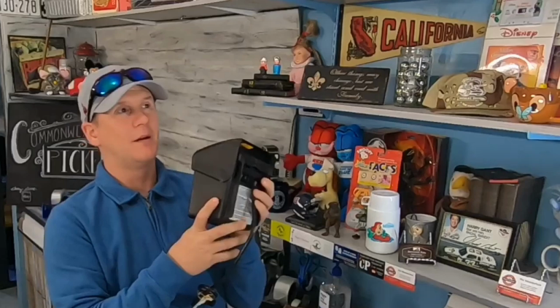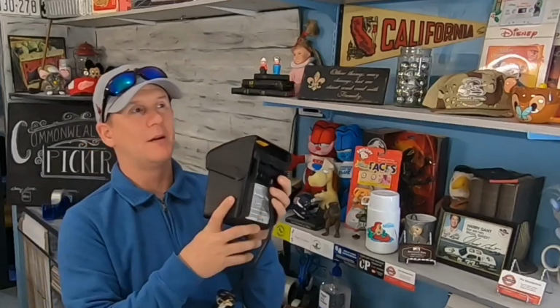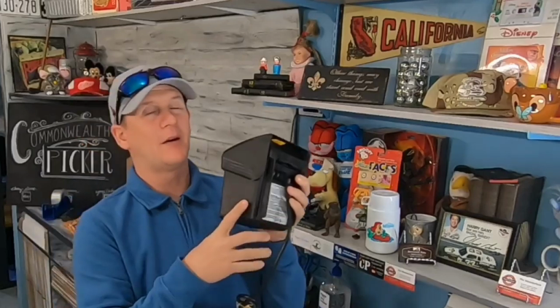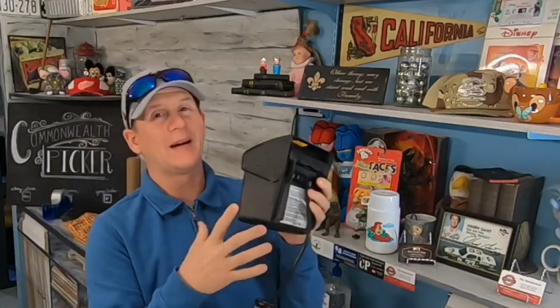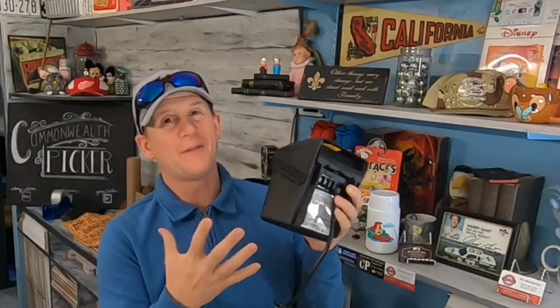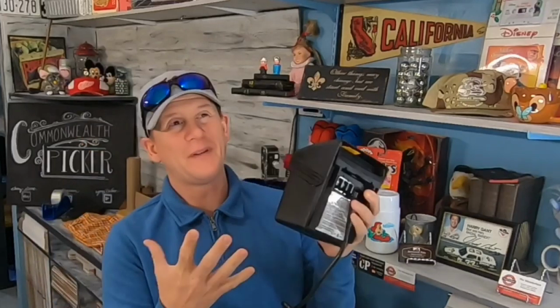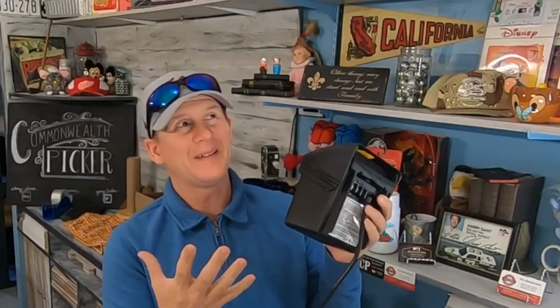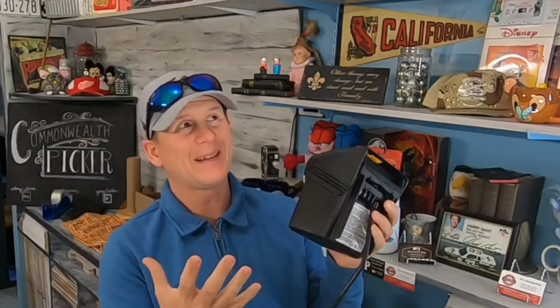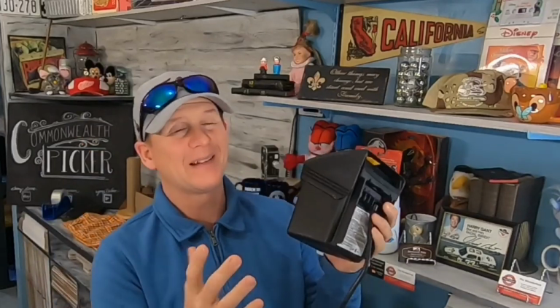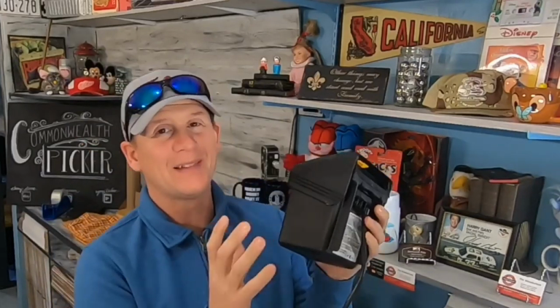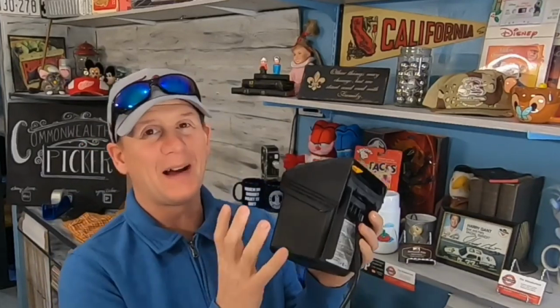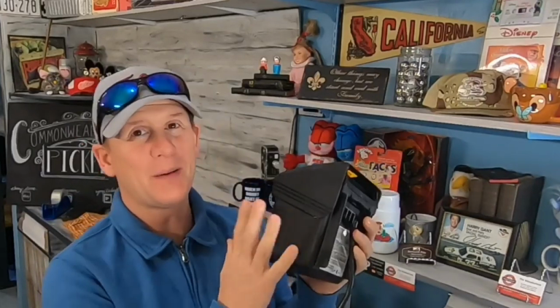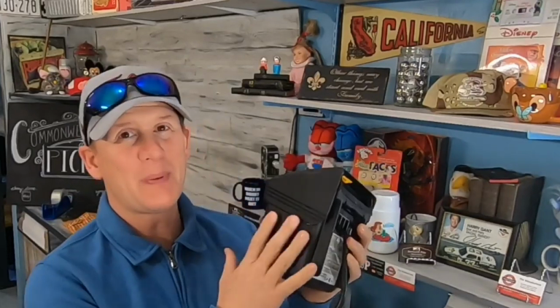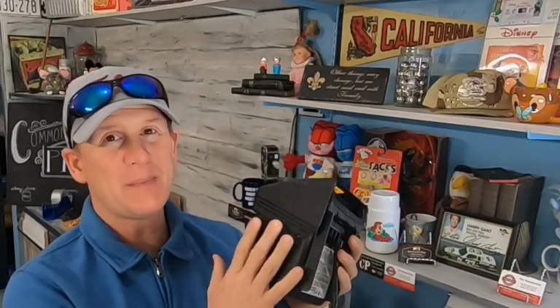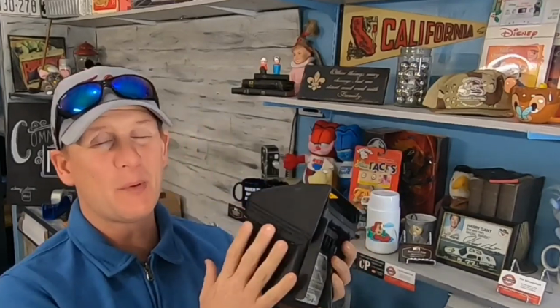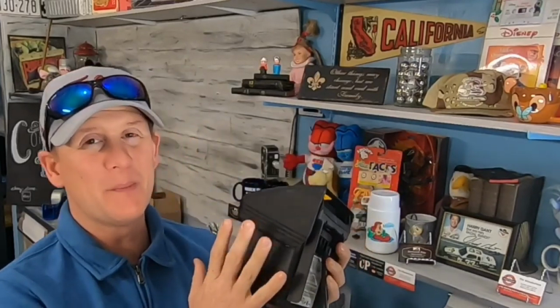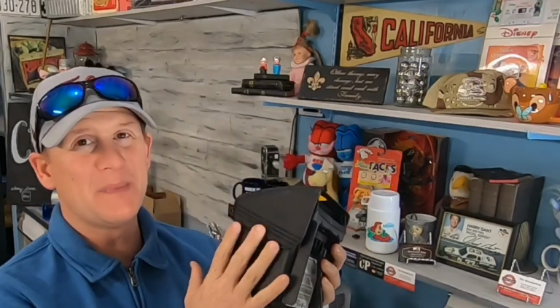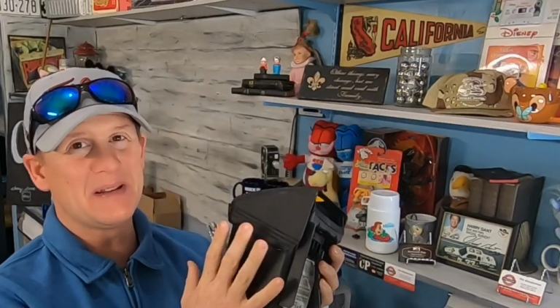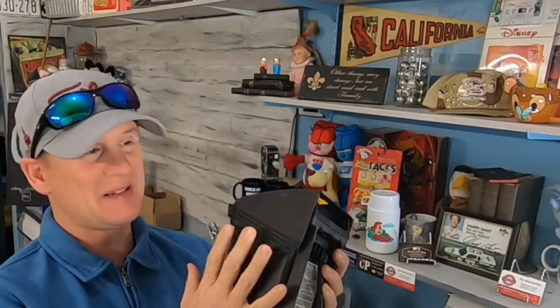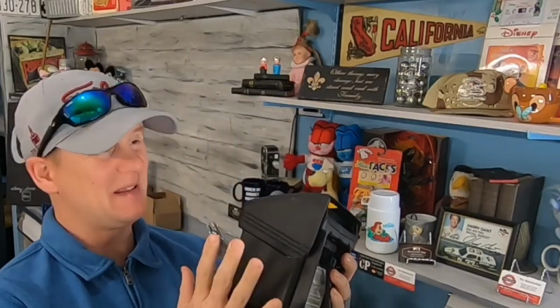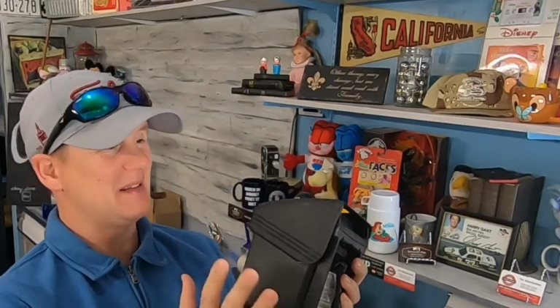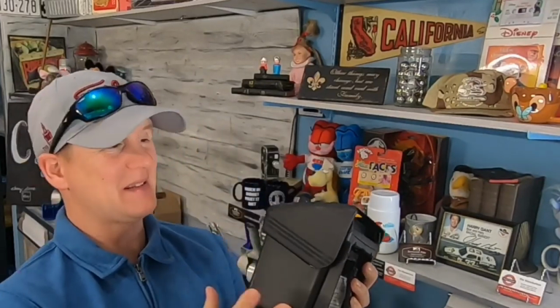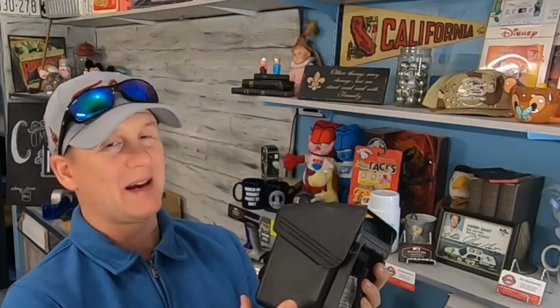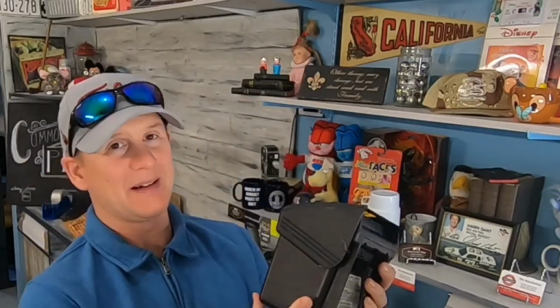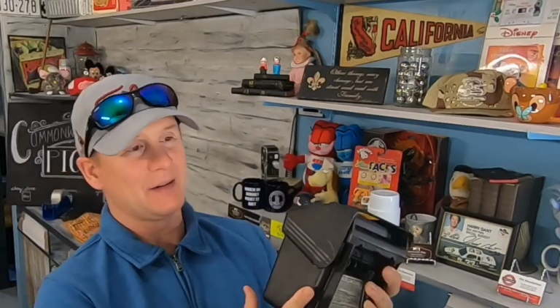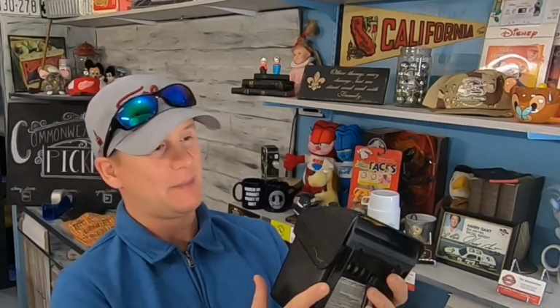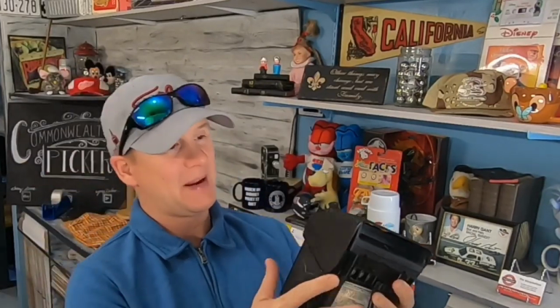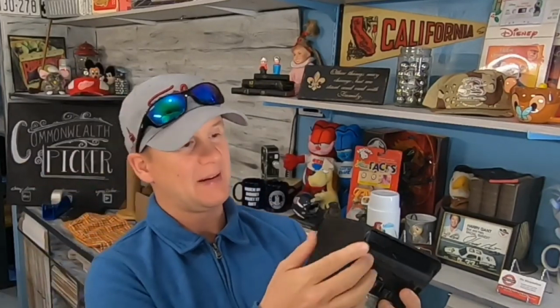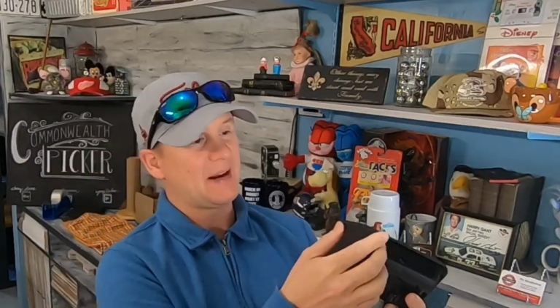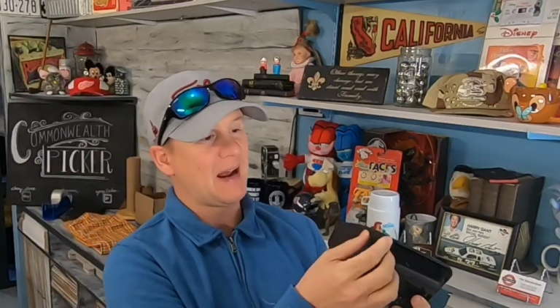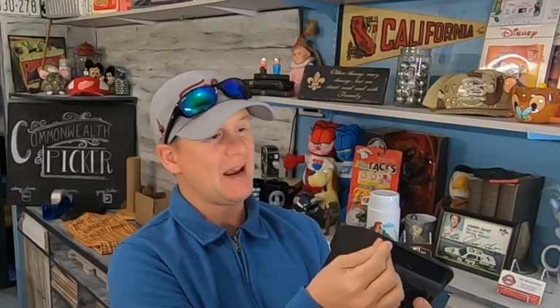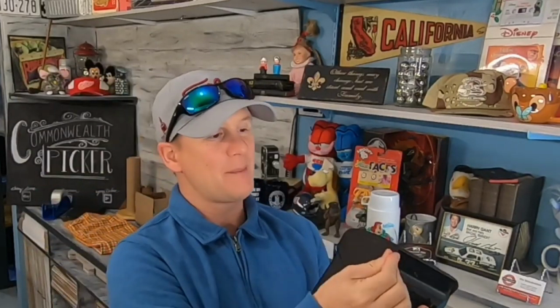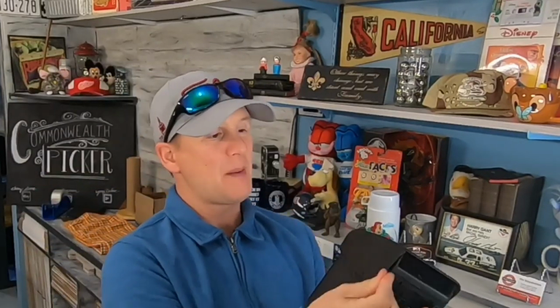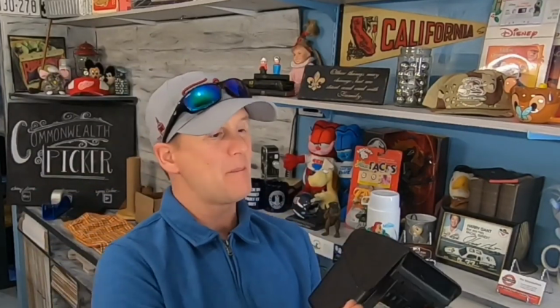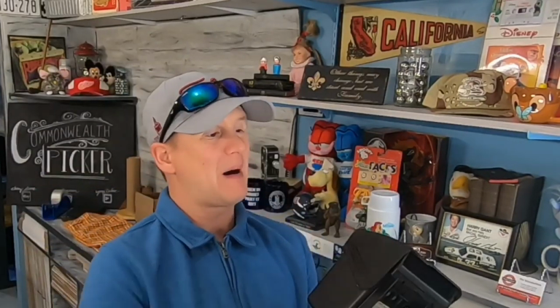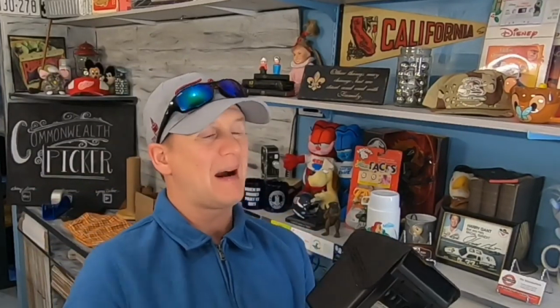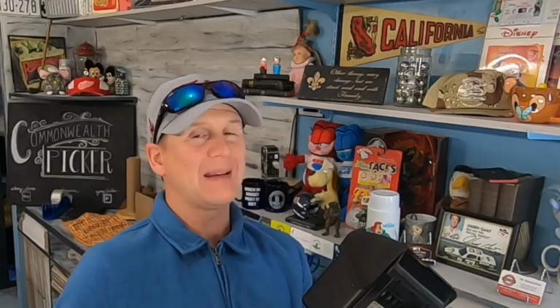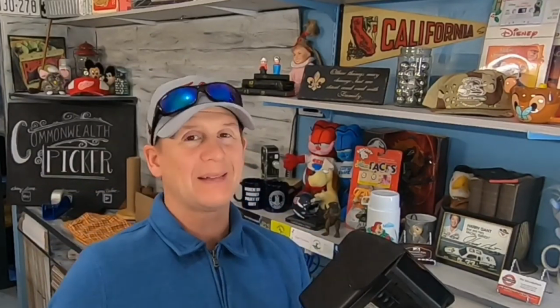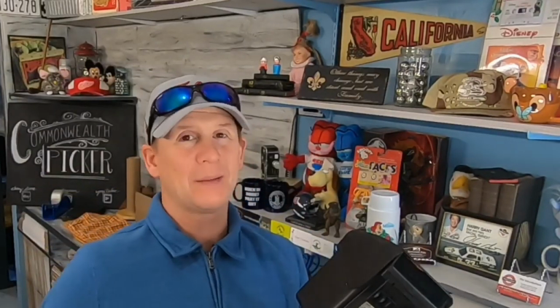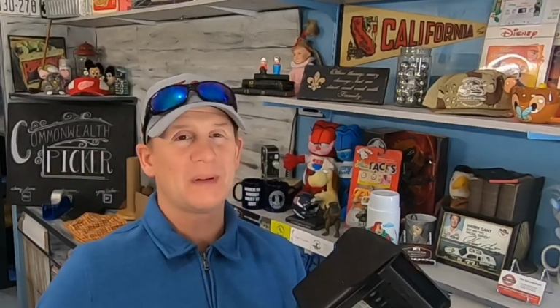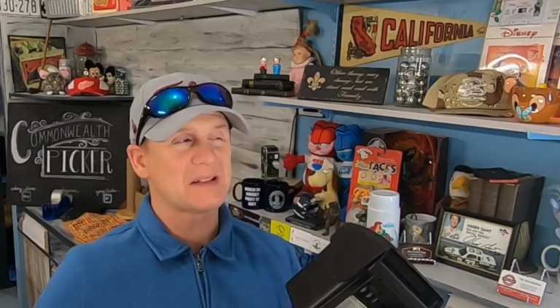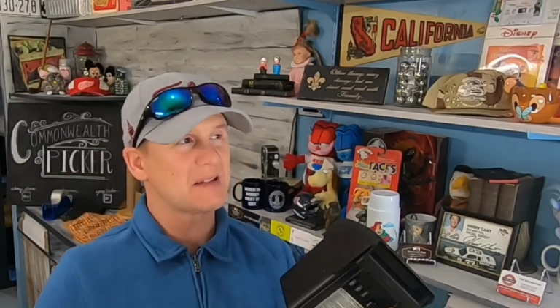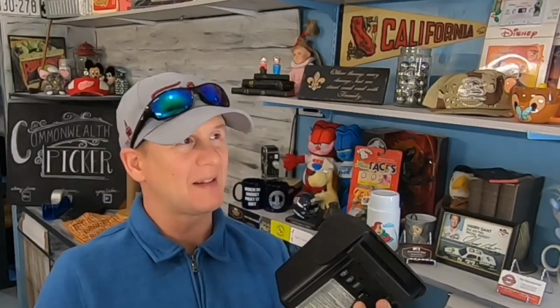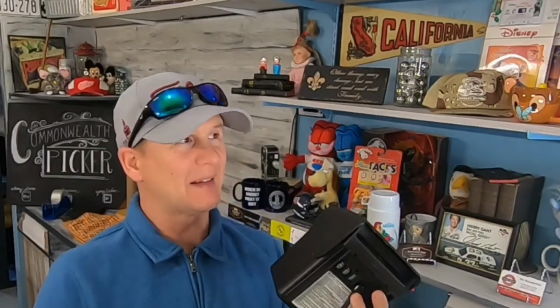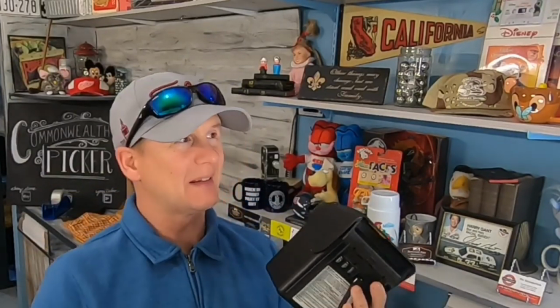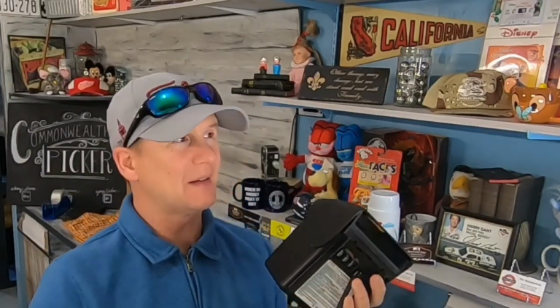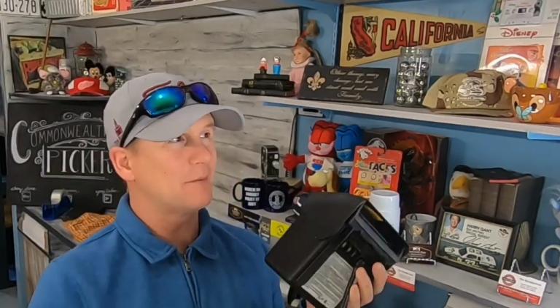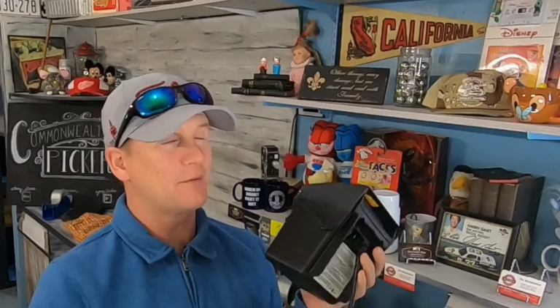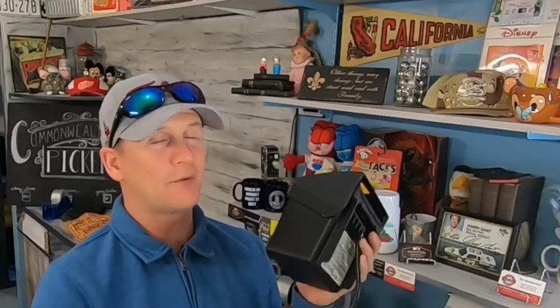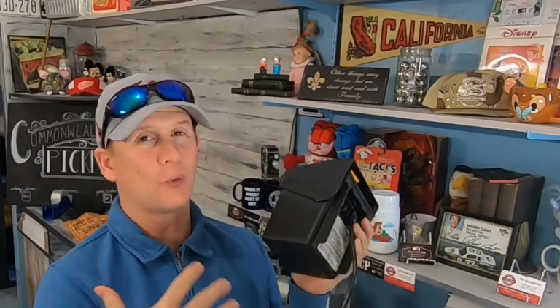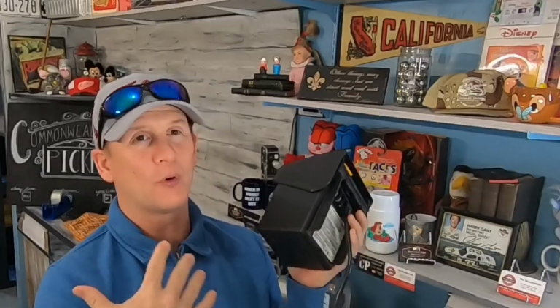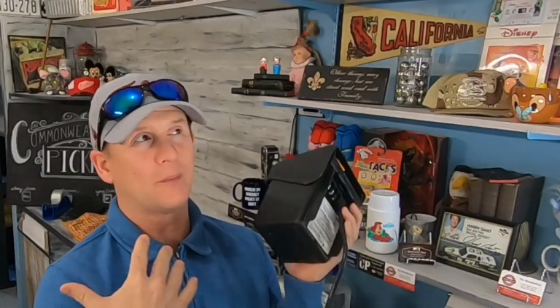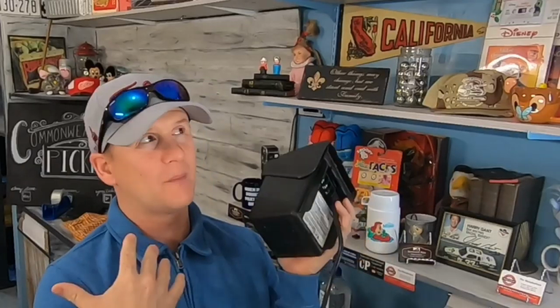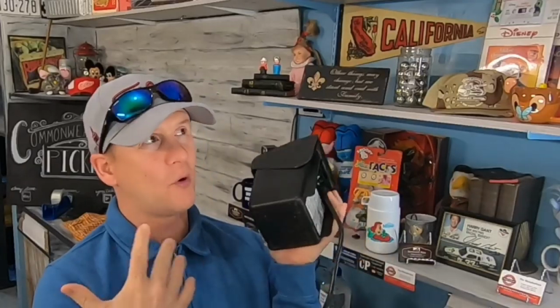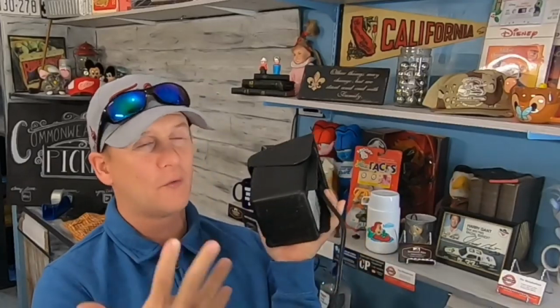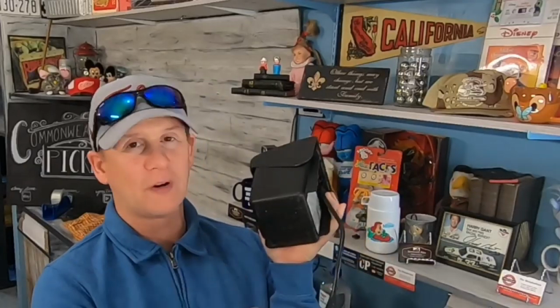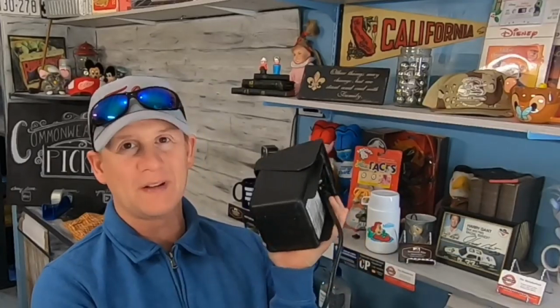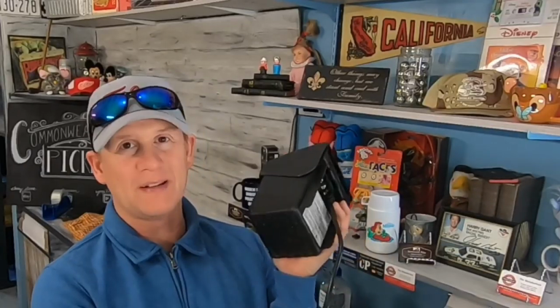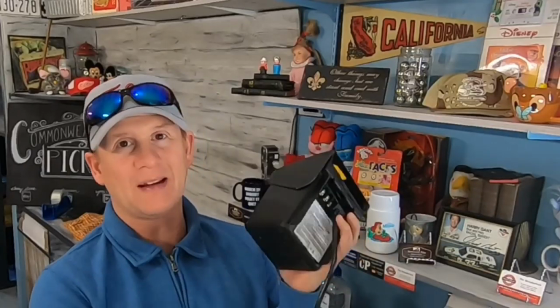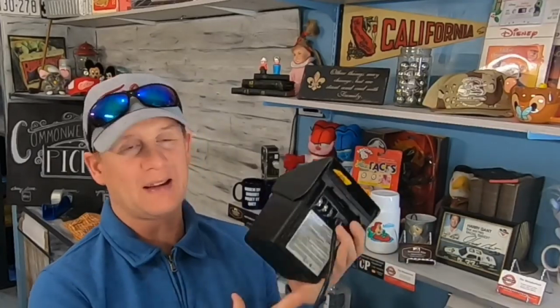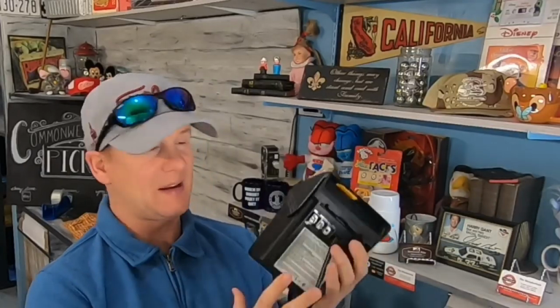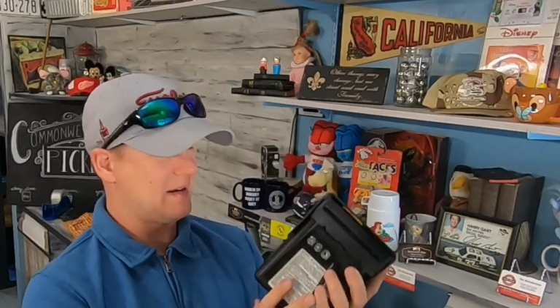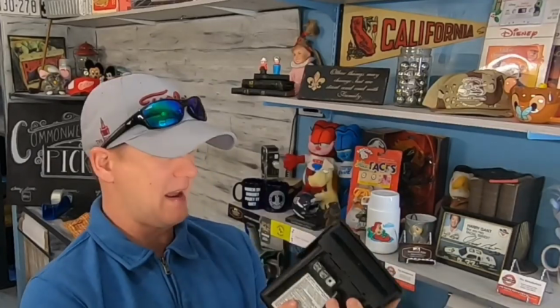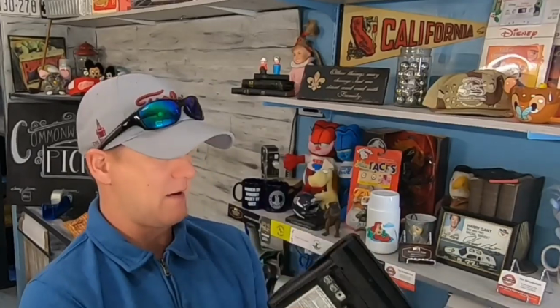I feel like a lot of people miss this item, and I have been buying them and selling them for over a decade now.